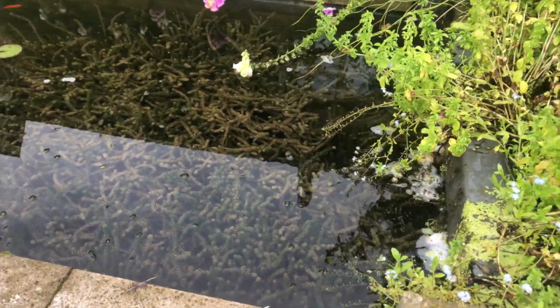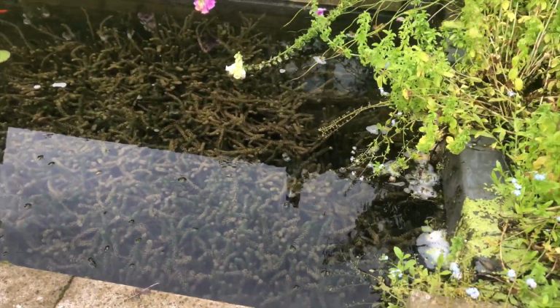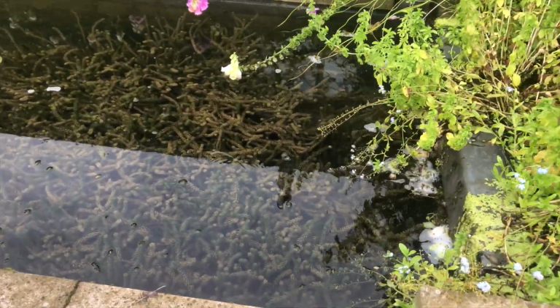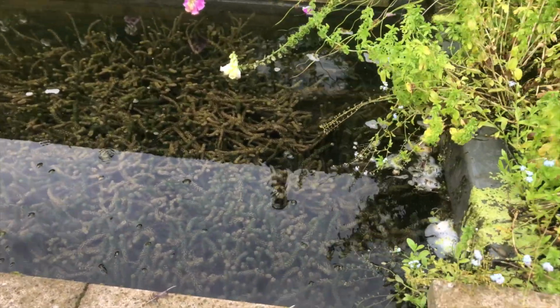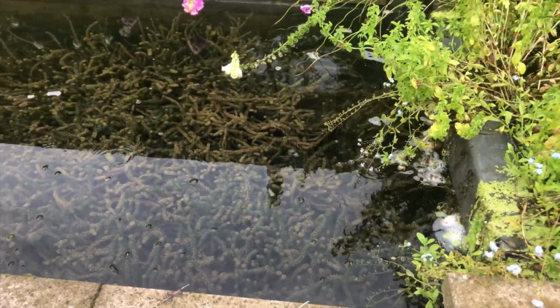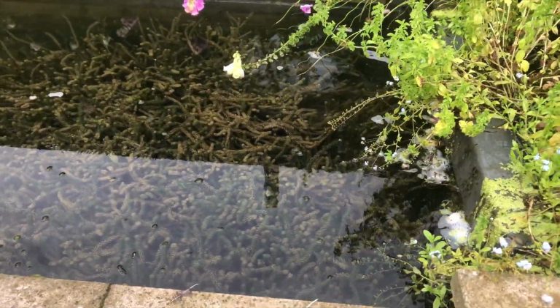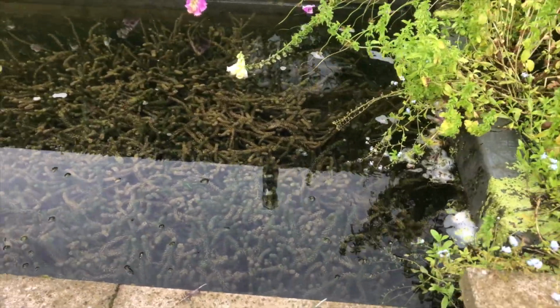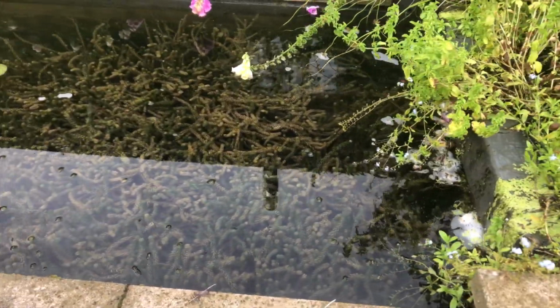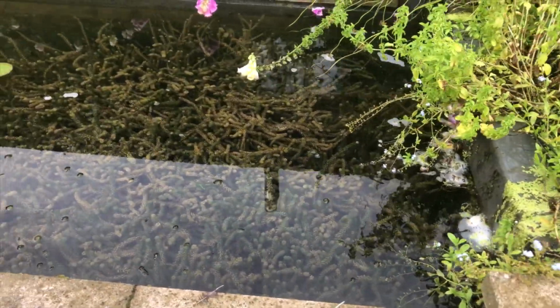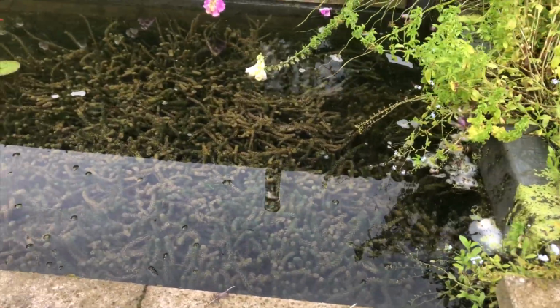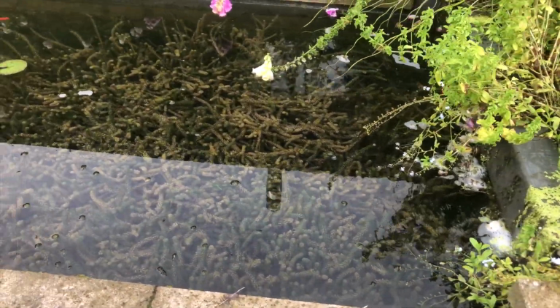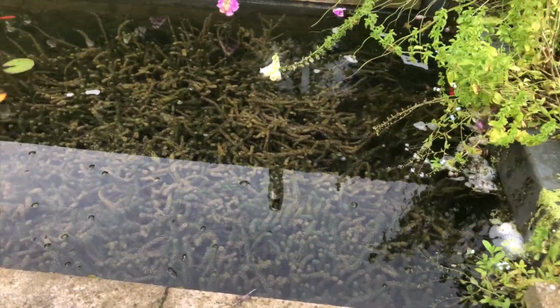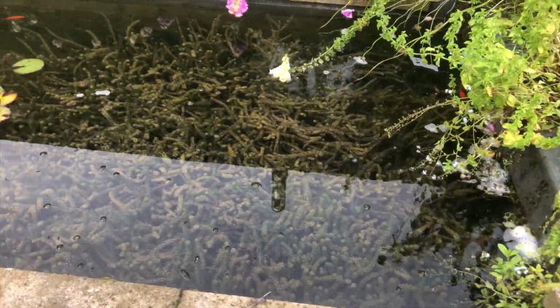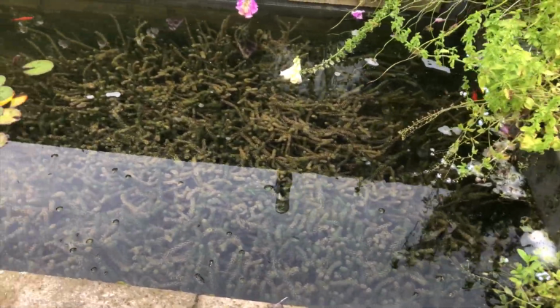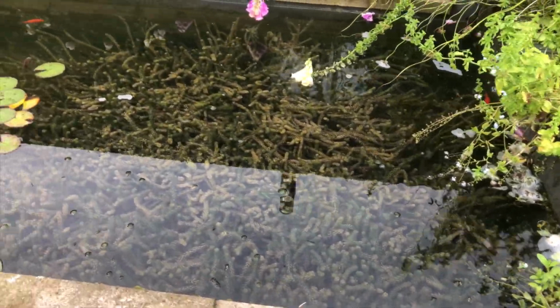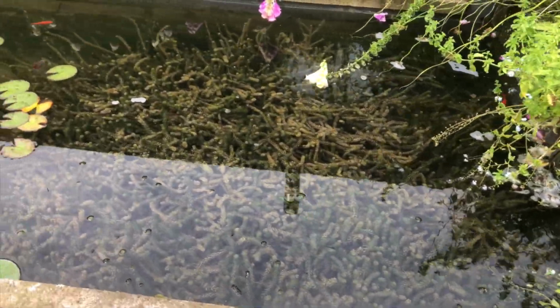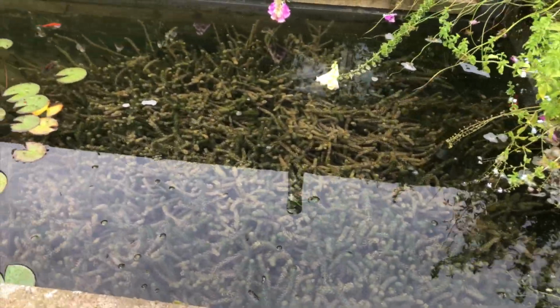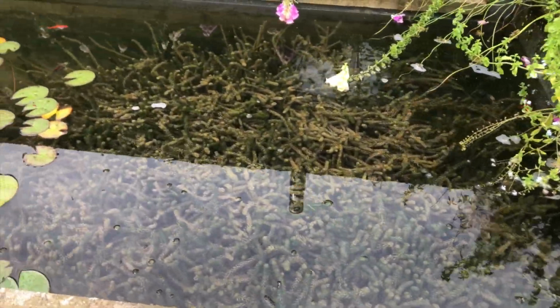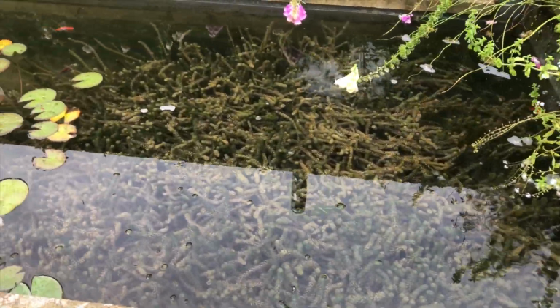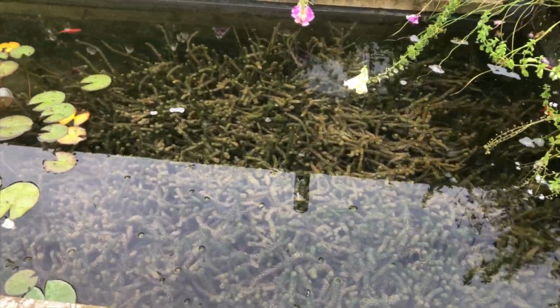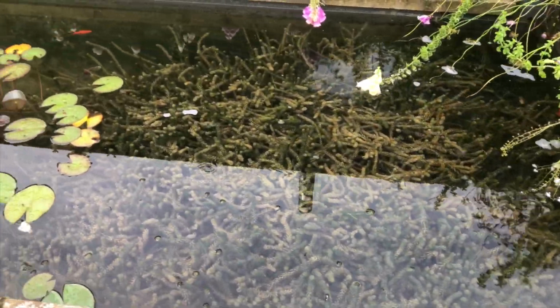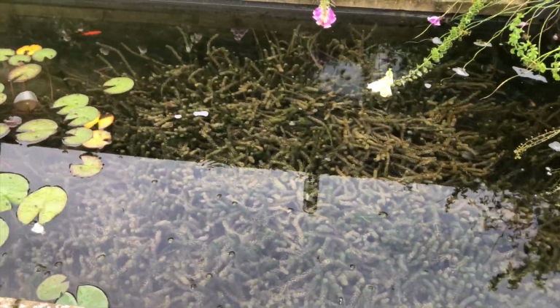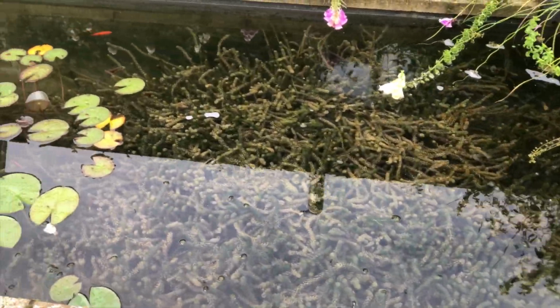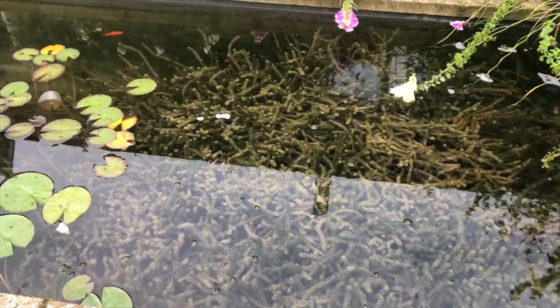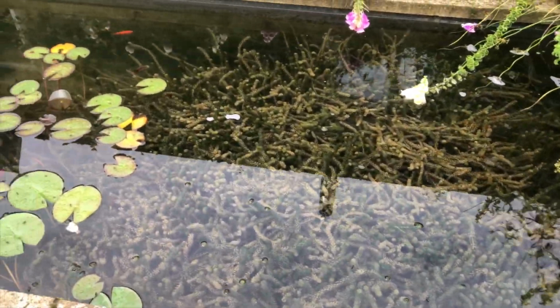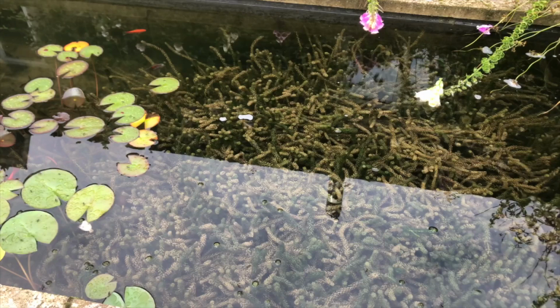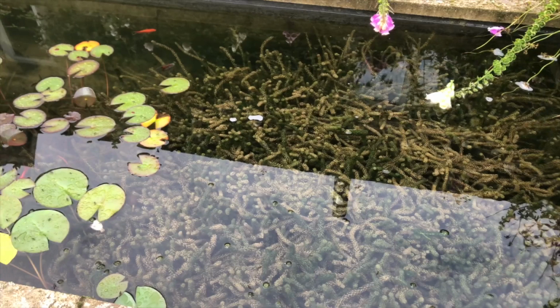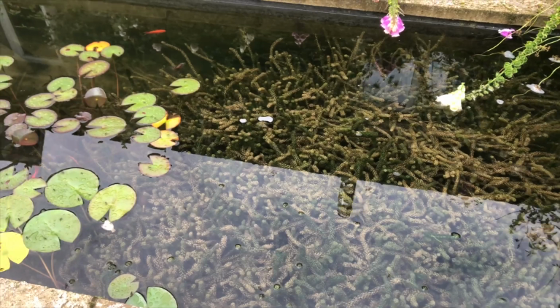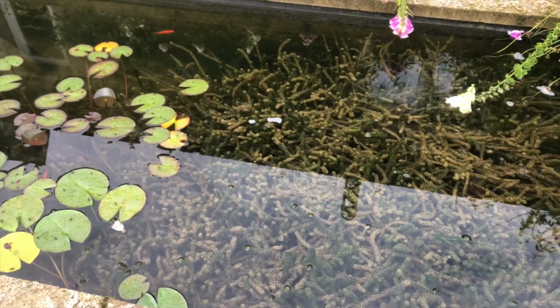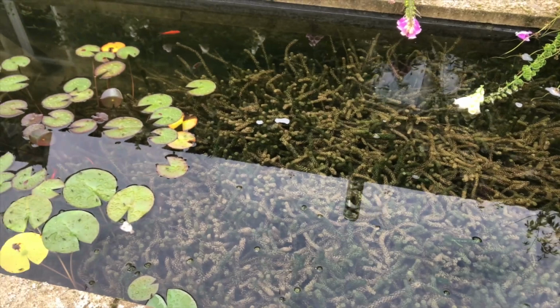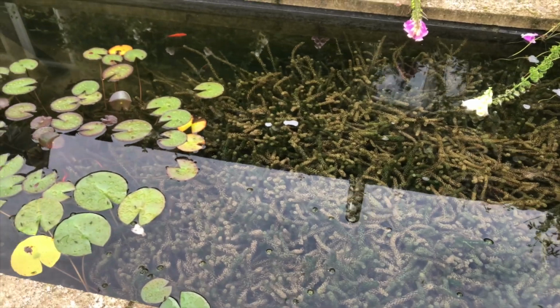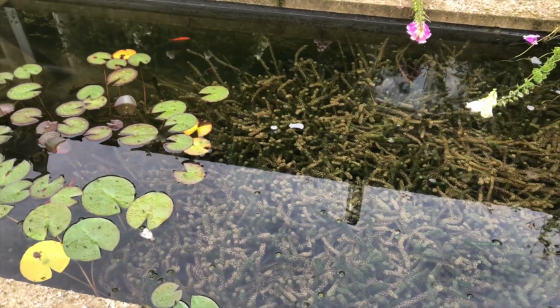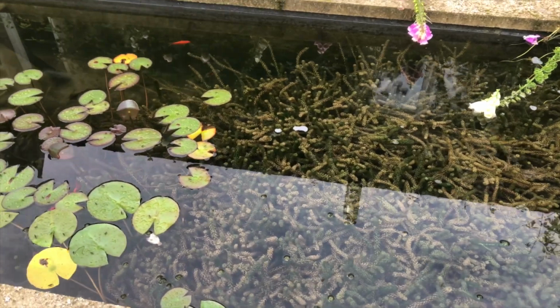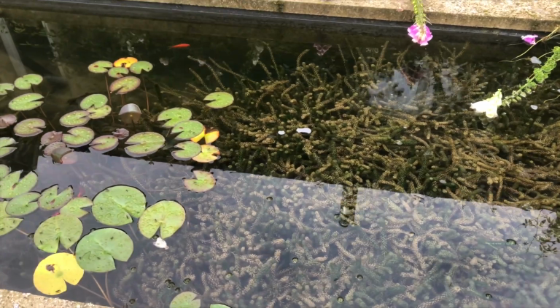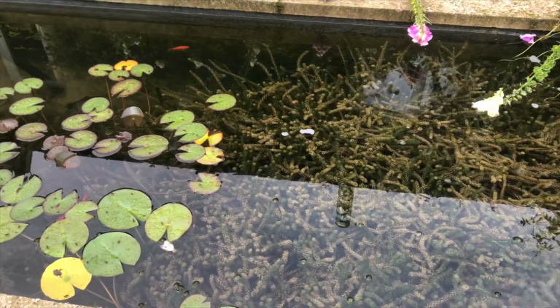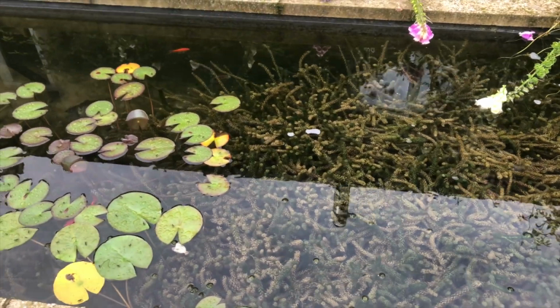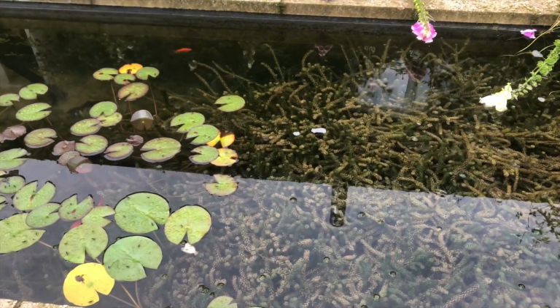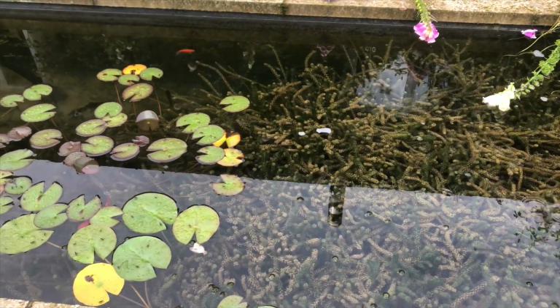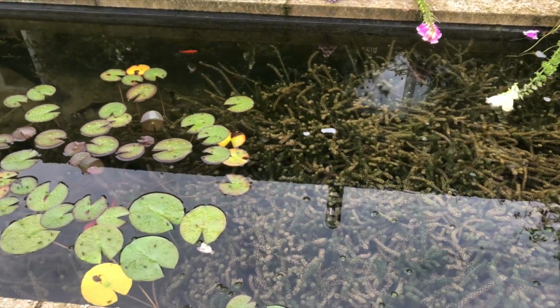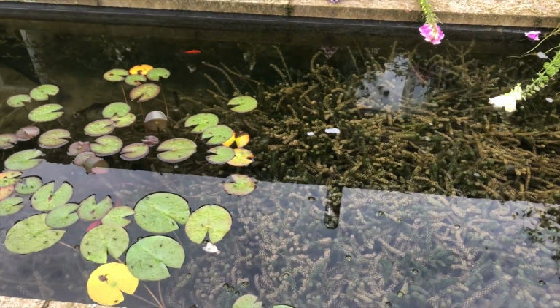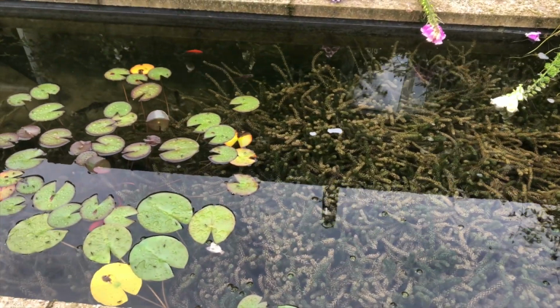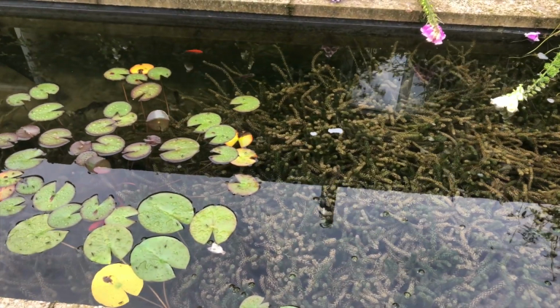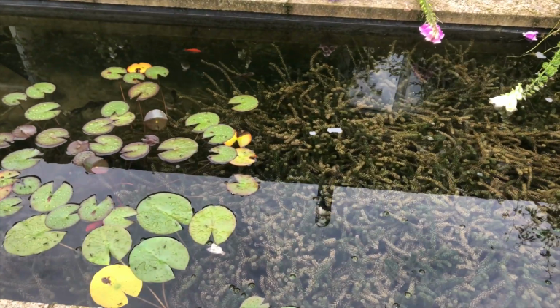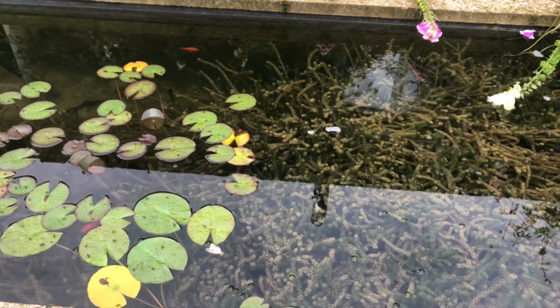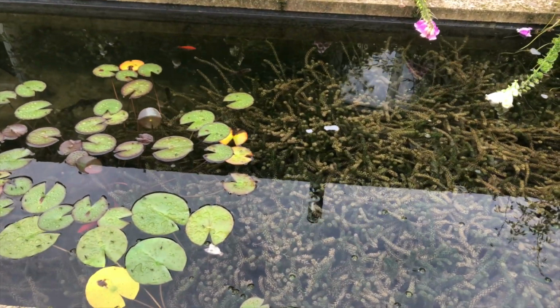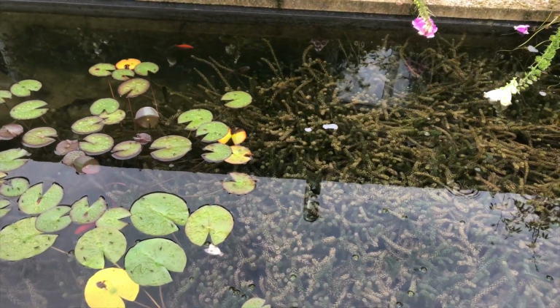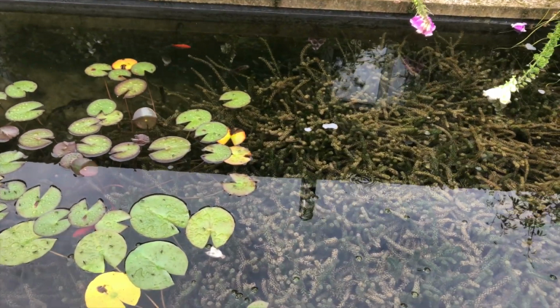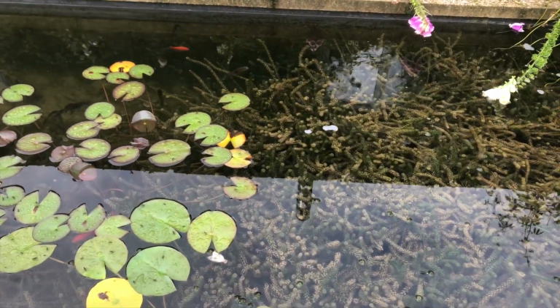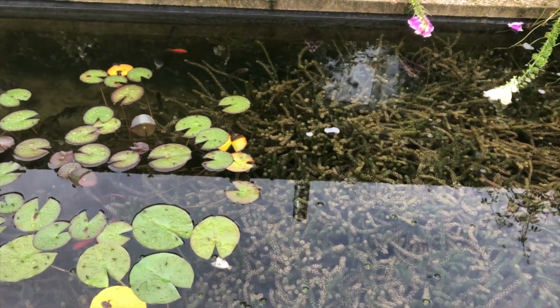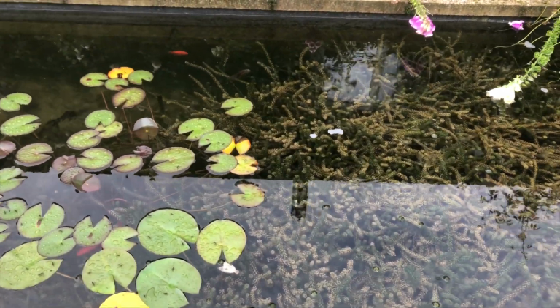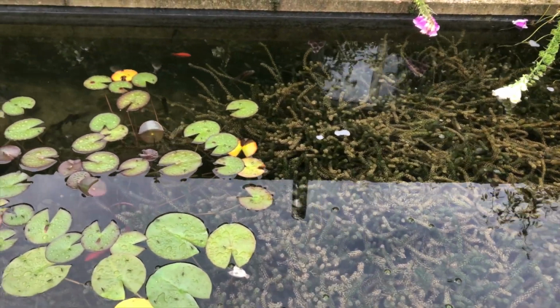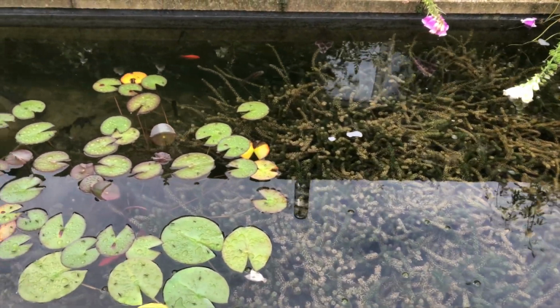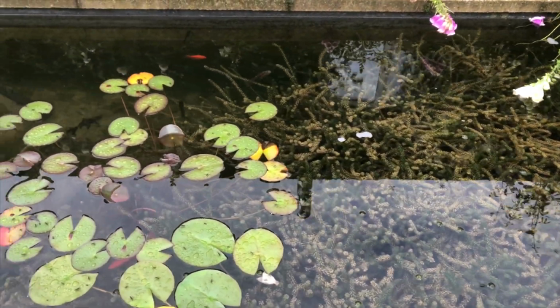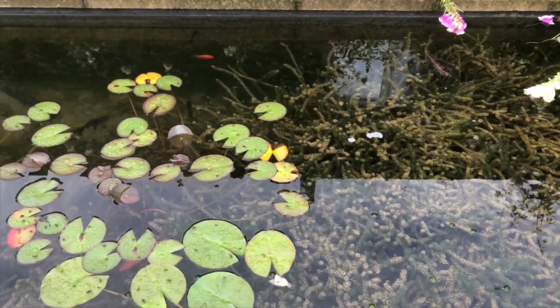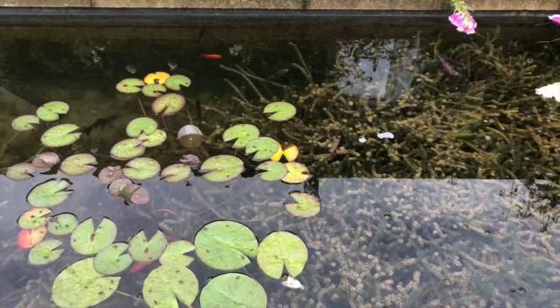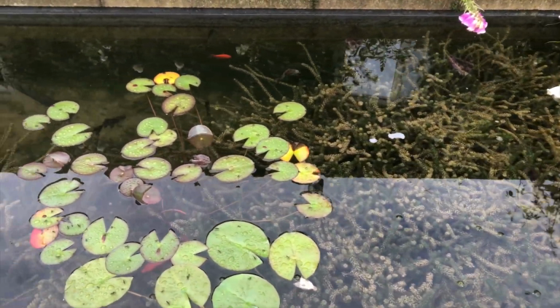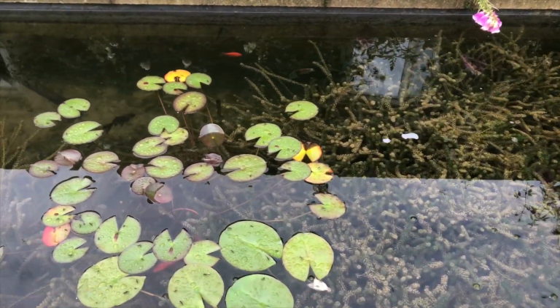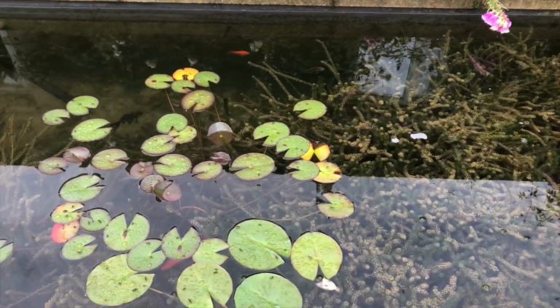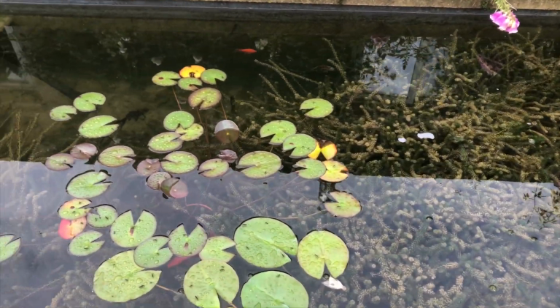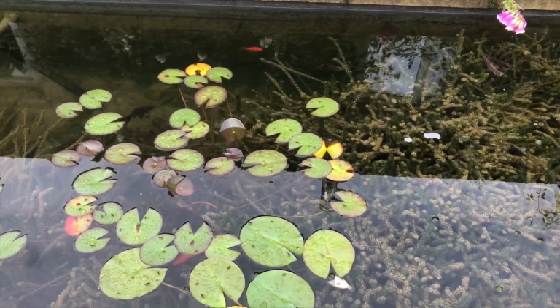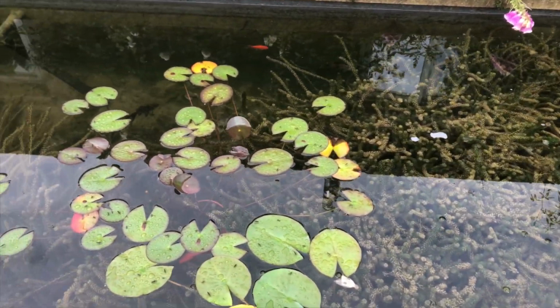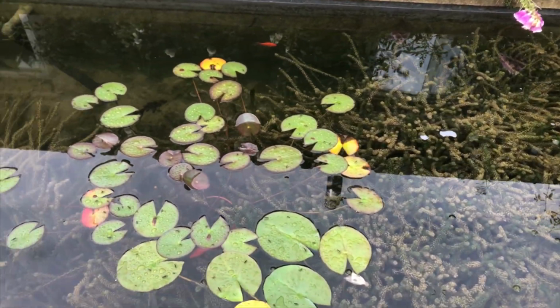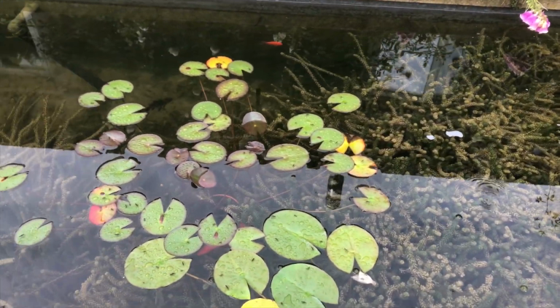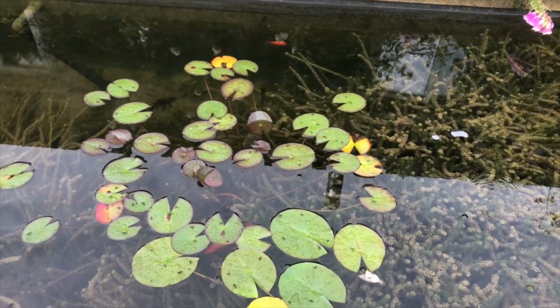And then this bottom chamber, which has the majority of the fish, is also crystal clear.